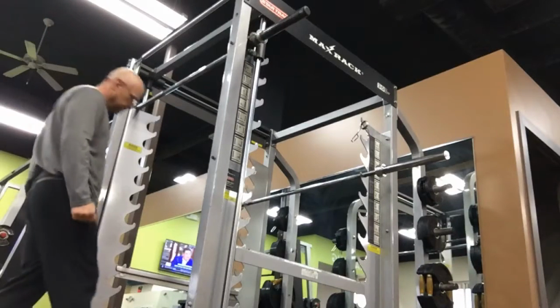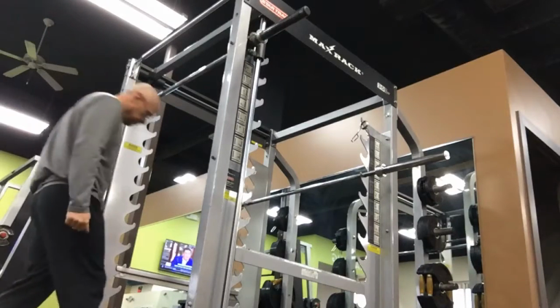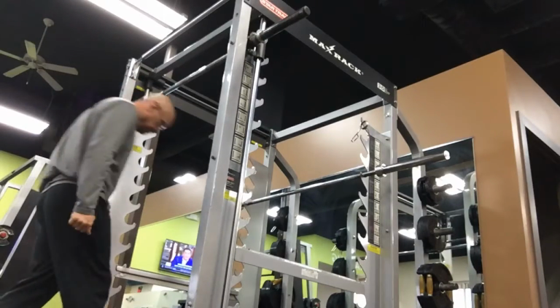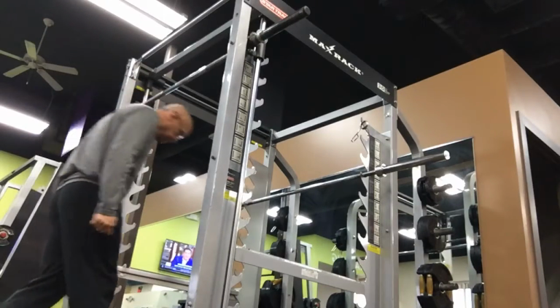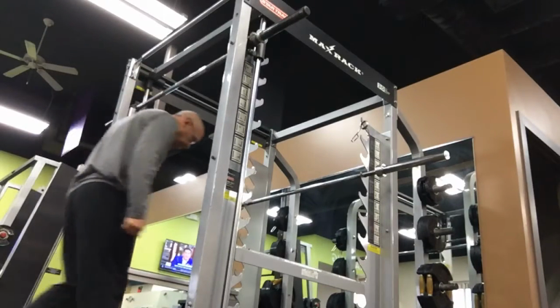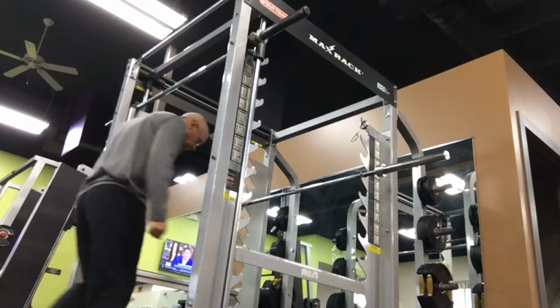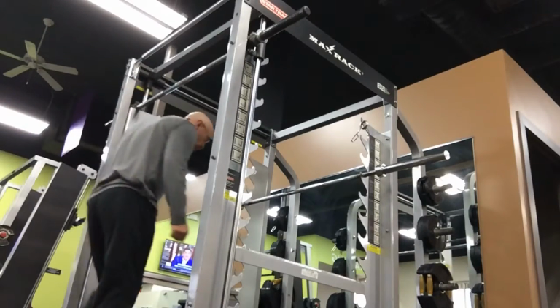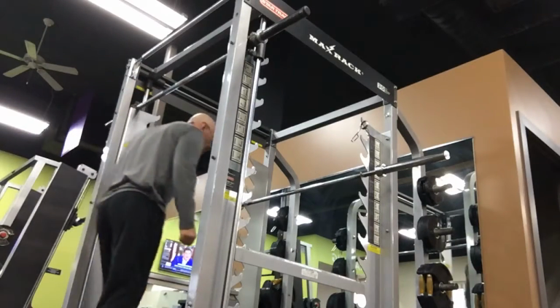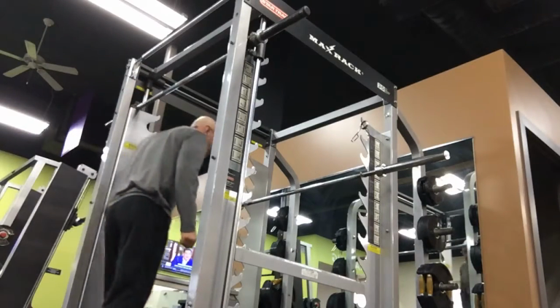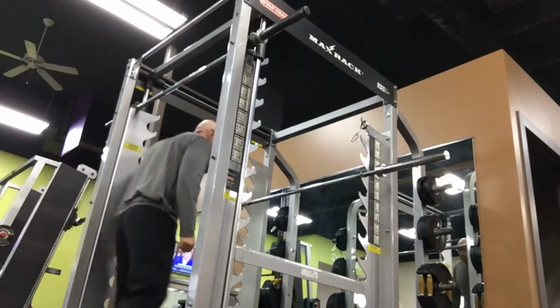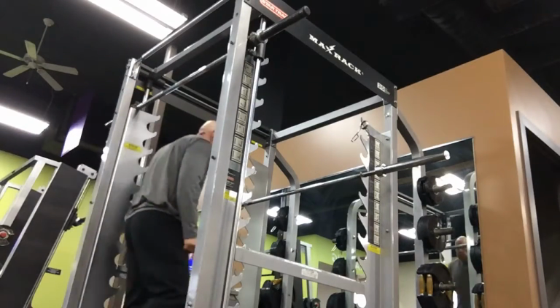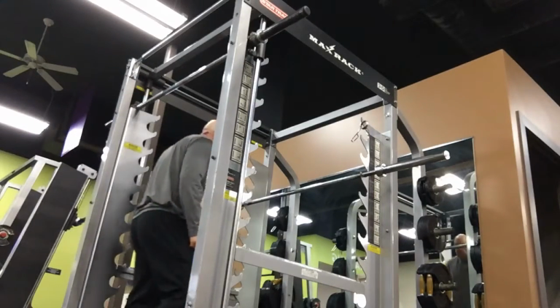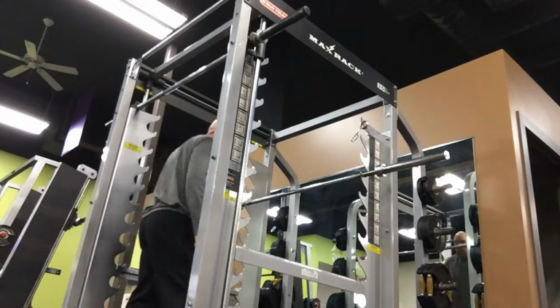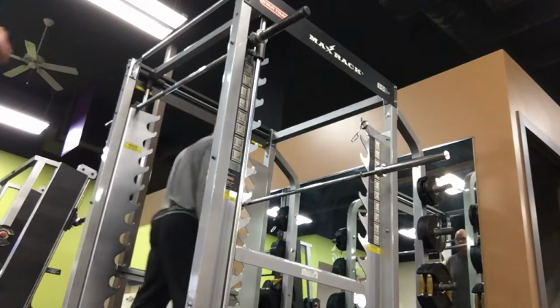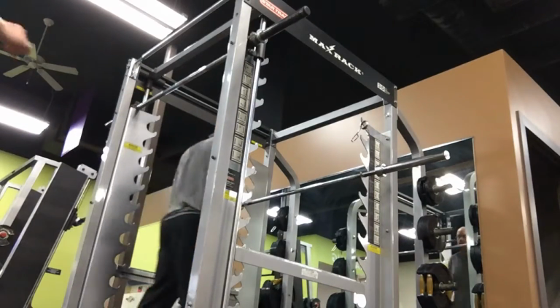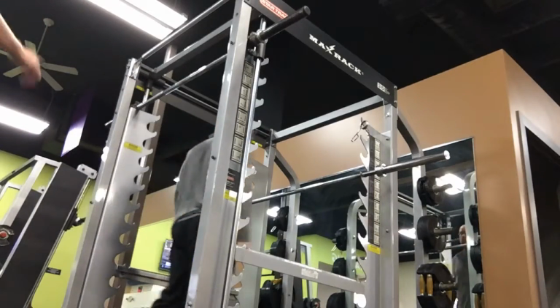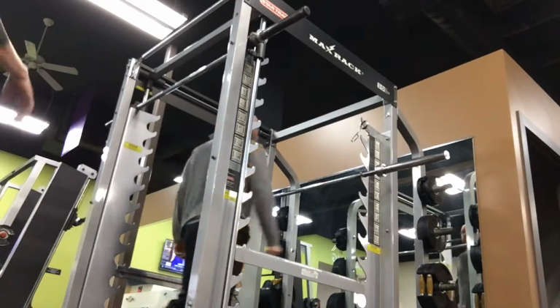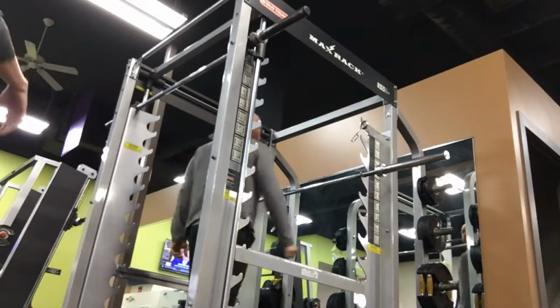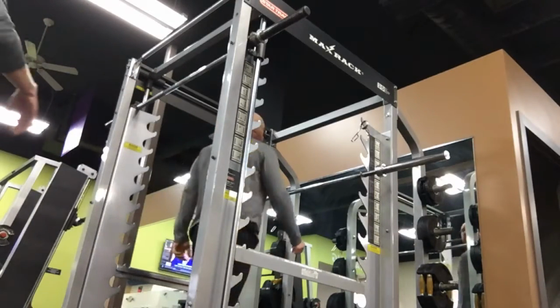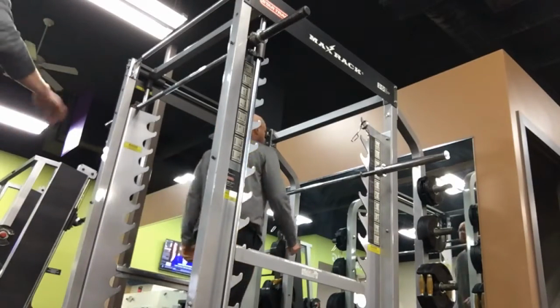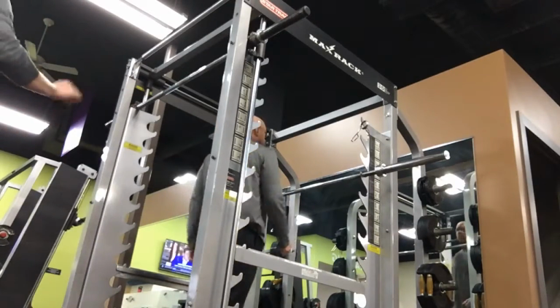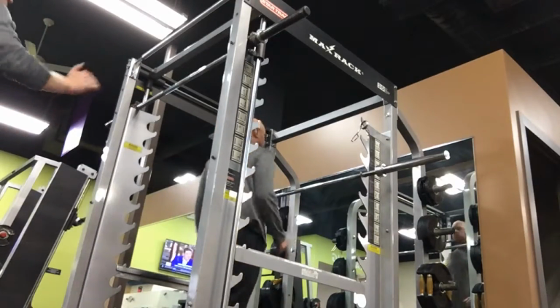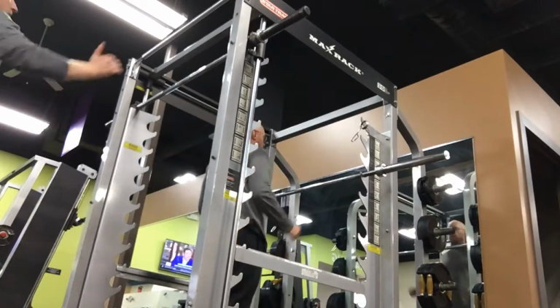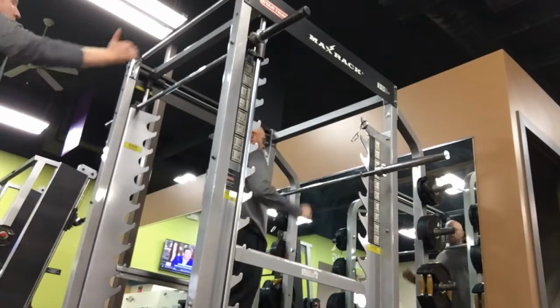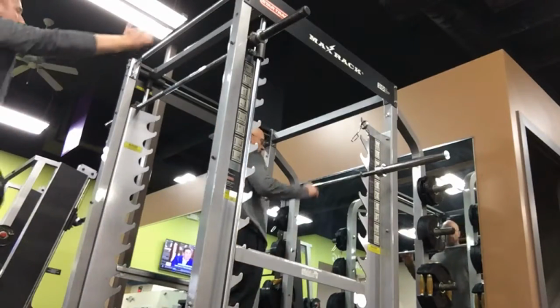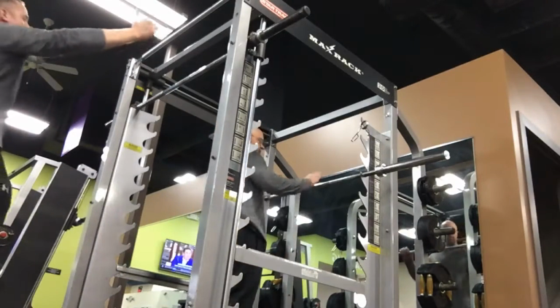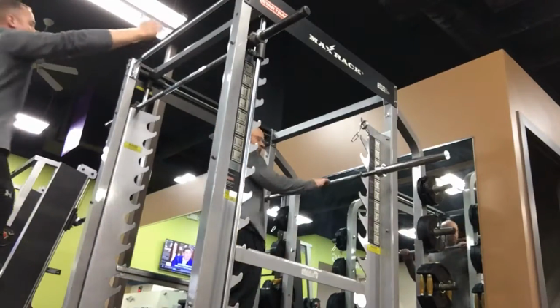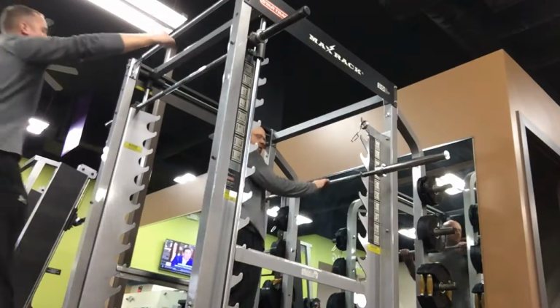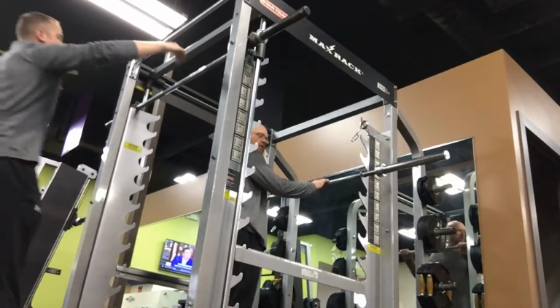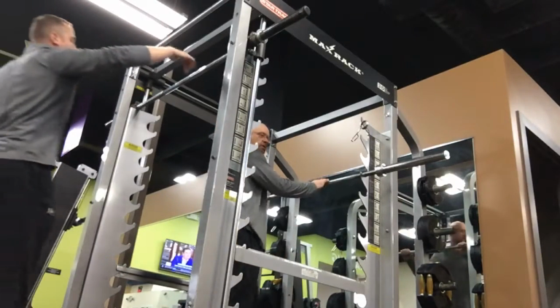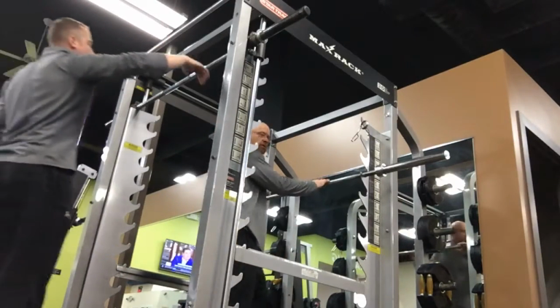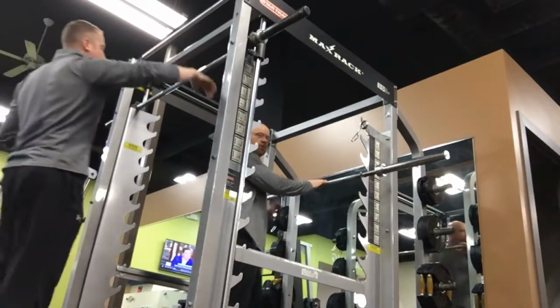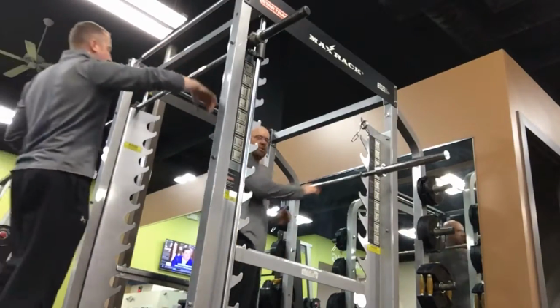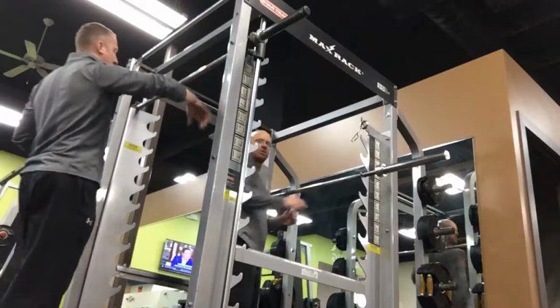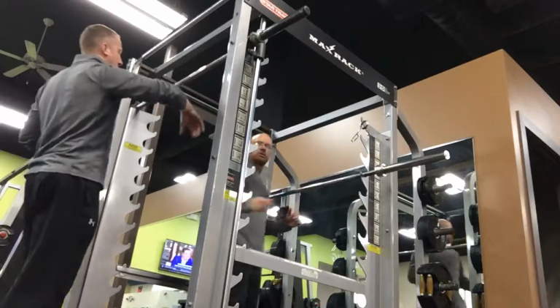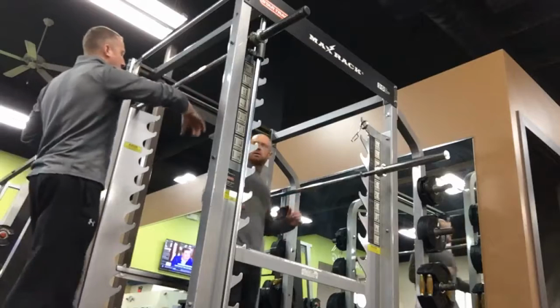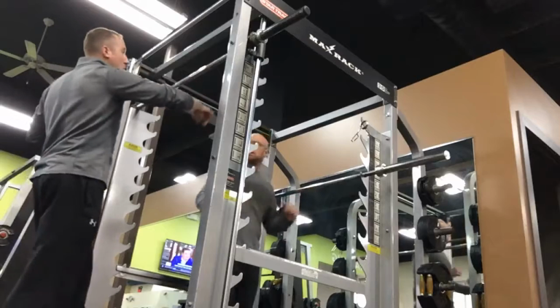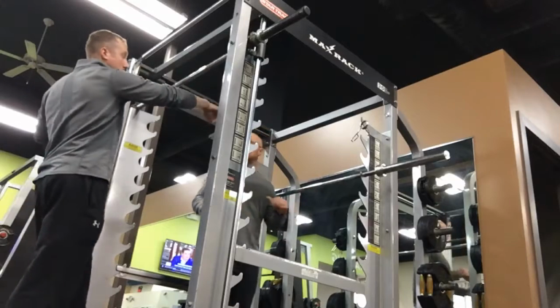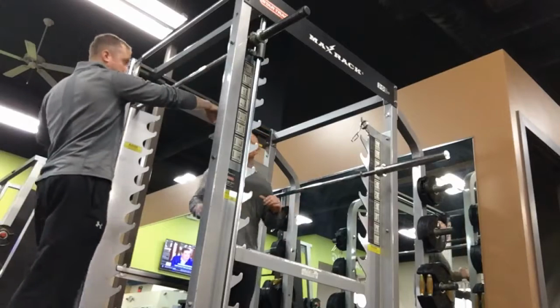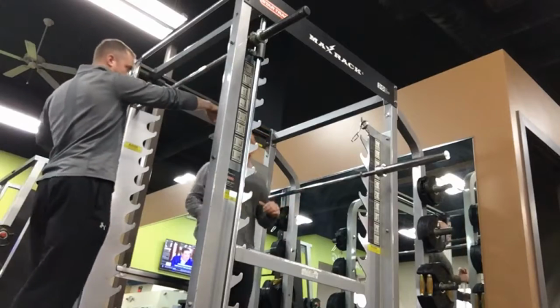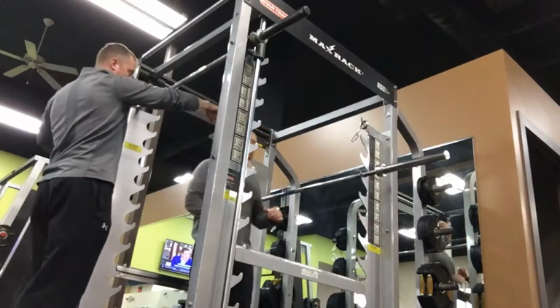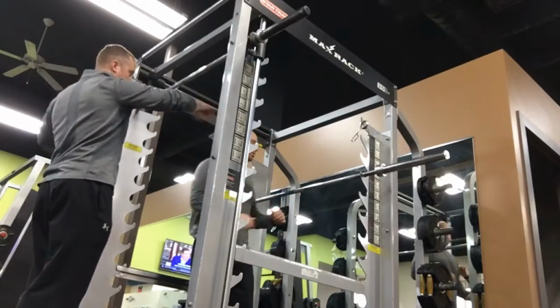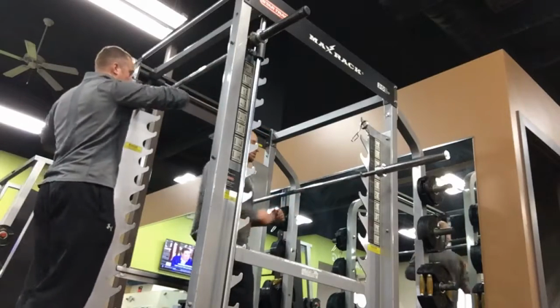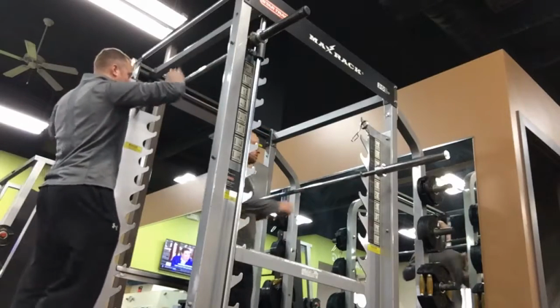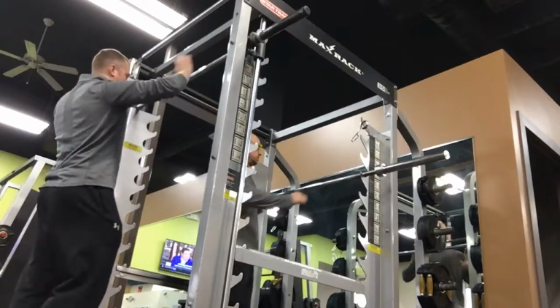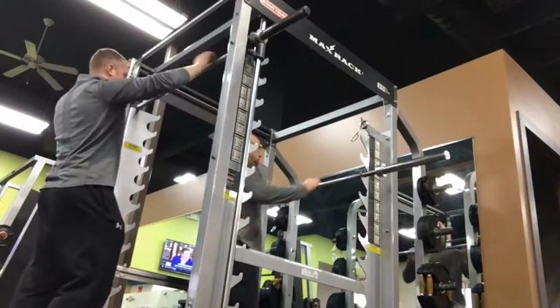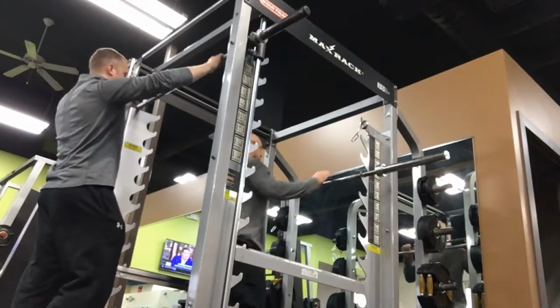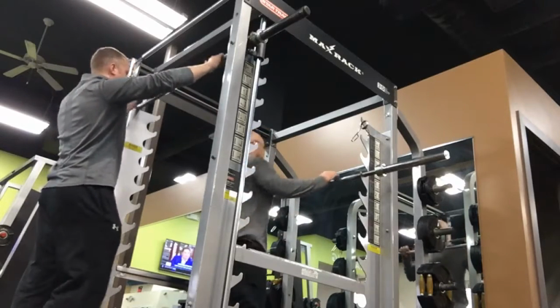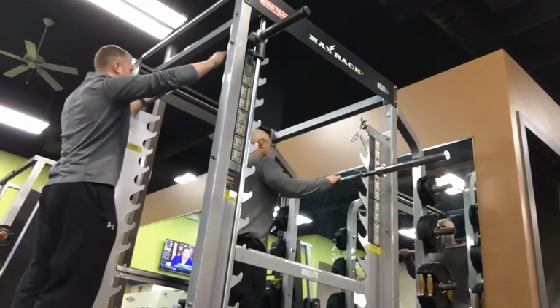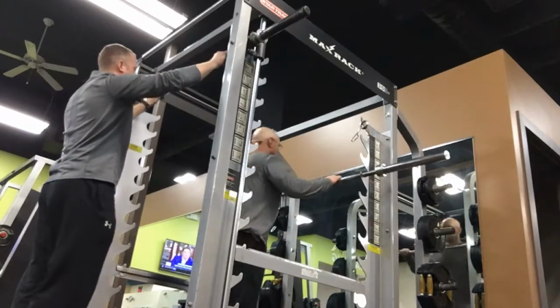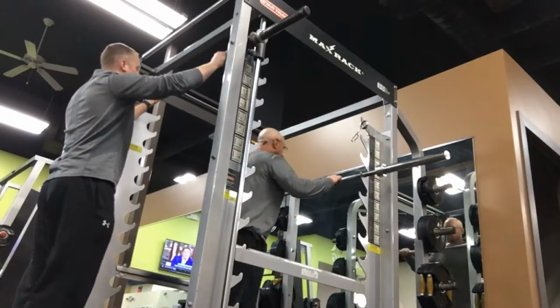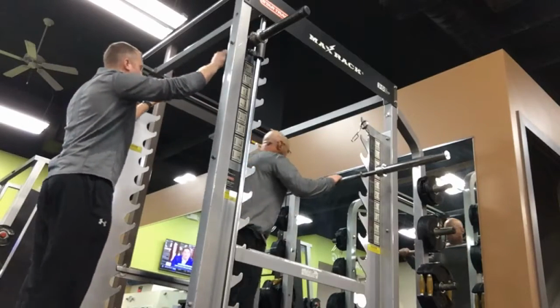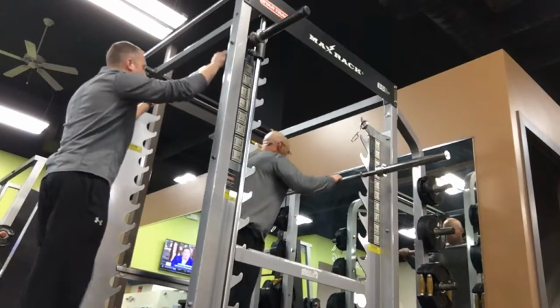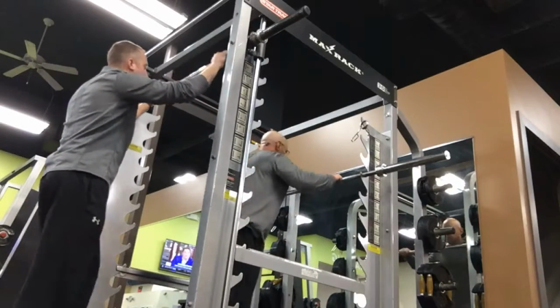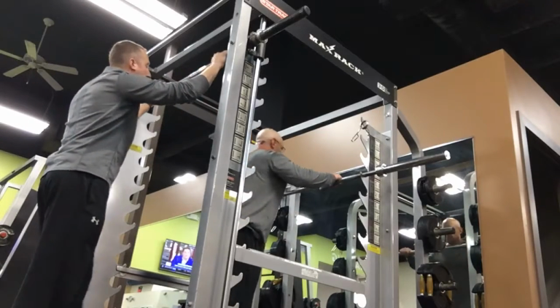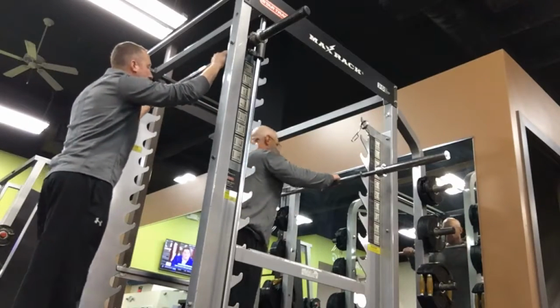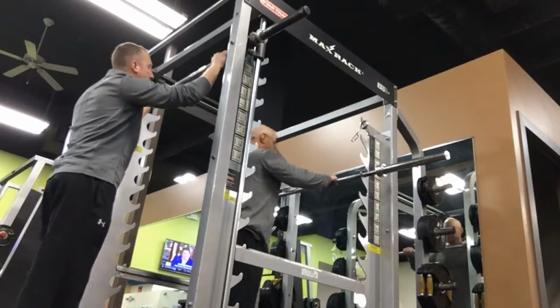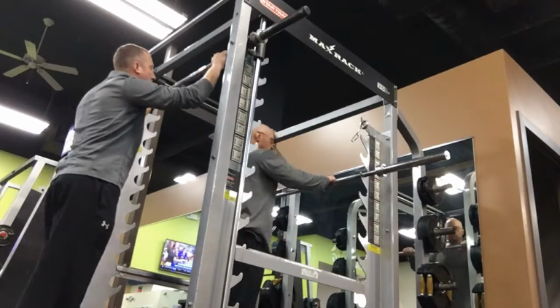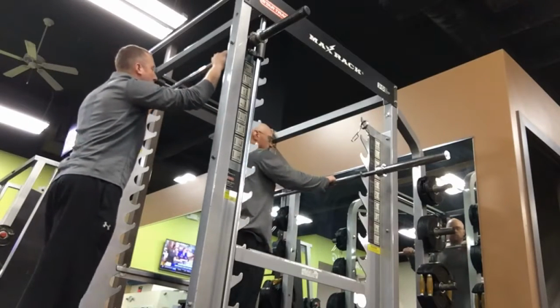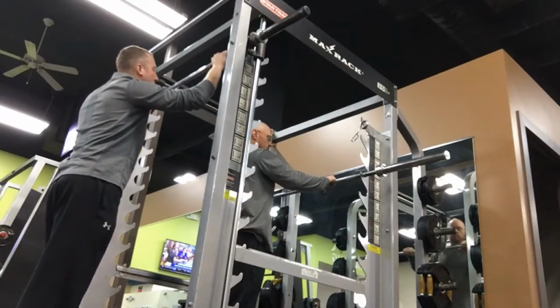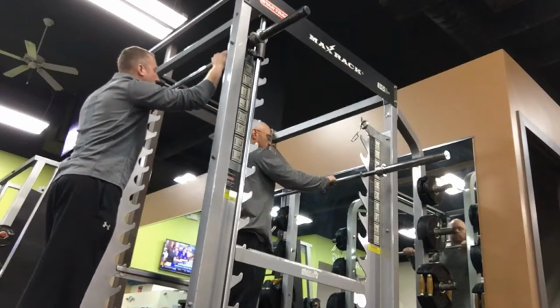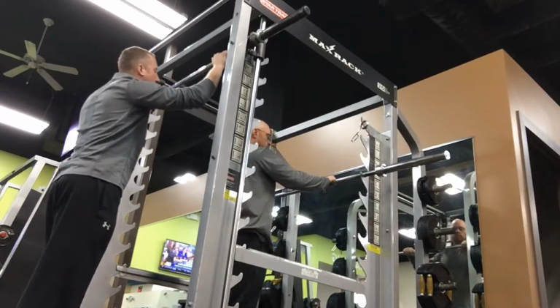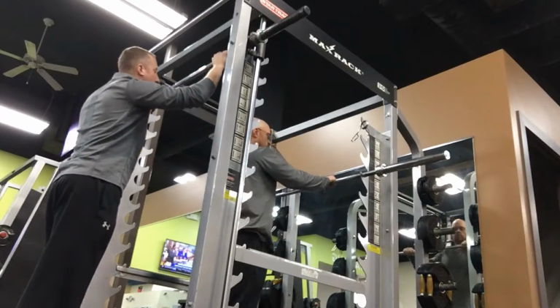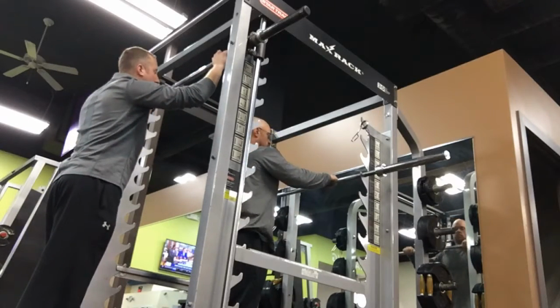I want you to walk up to the bar and take a grip with the thumbs. Which way? You're on your face, towards your arm? No, you have the face in there. Thumbs over the bar.